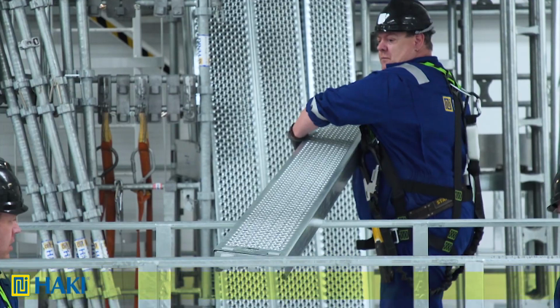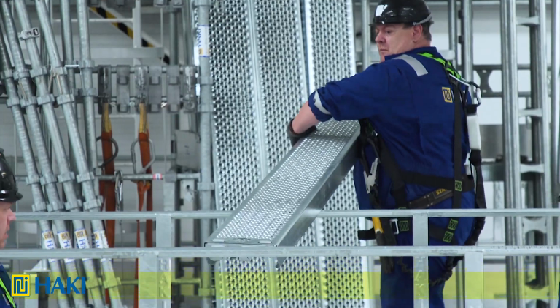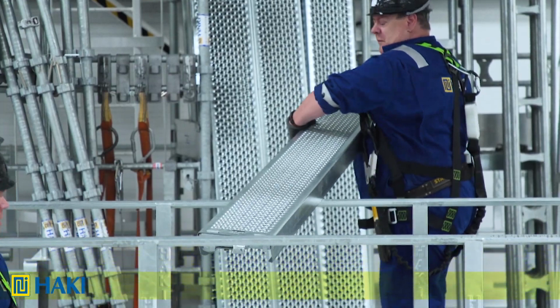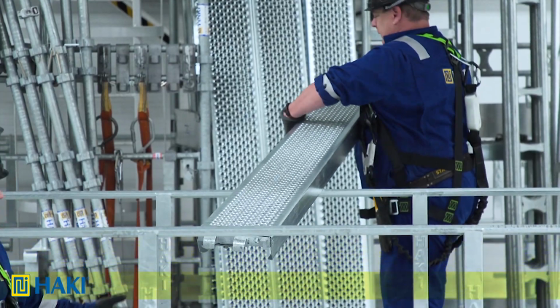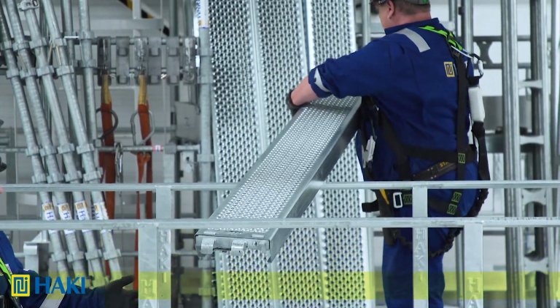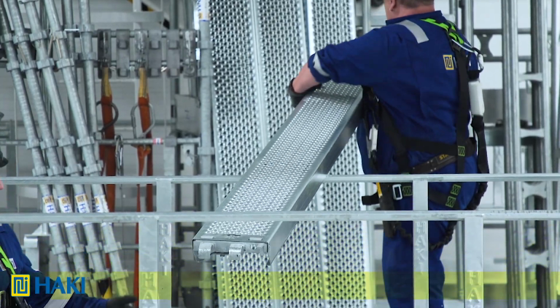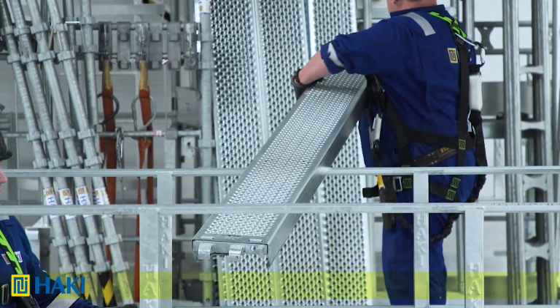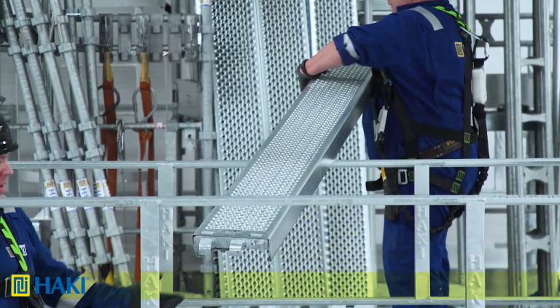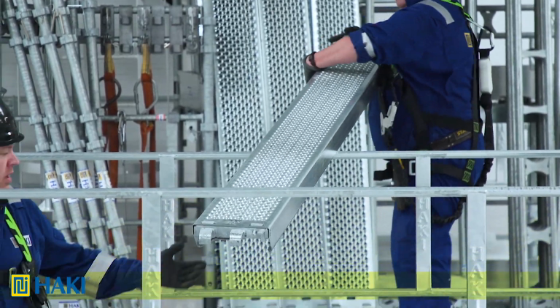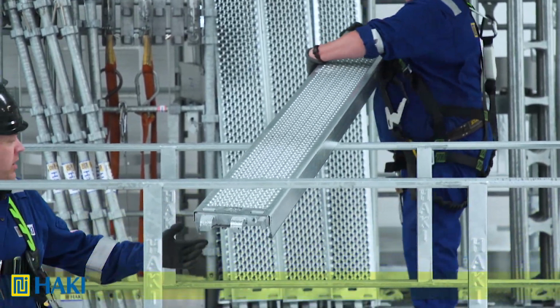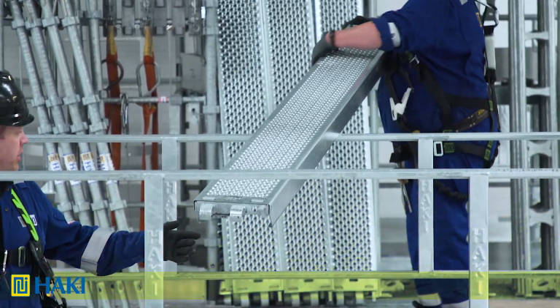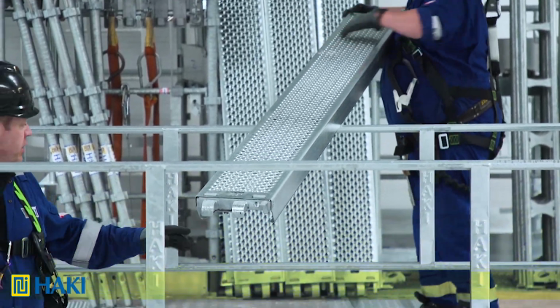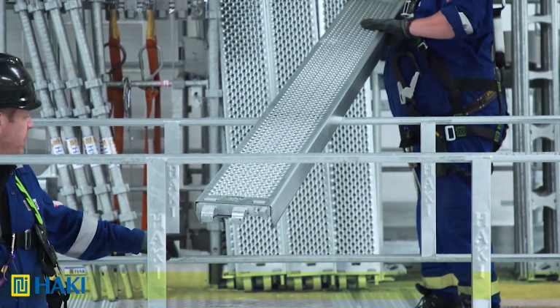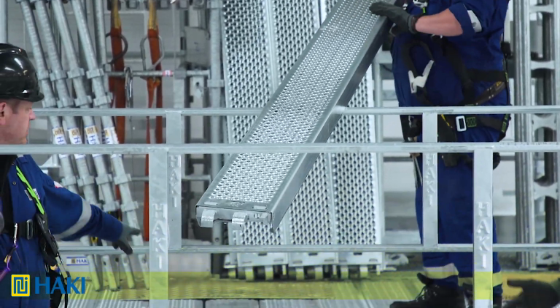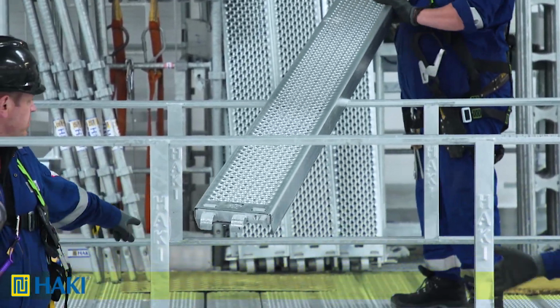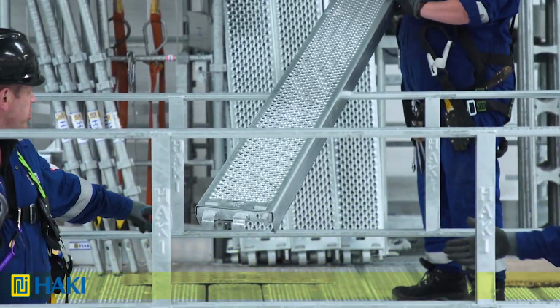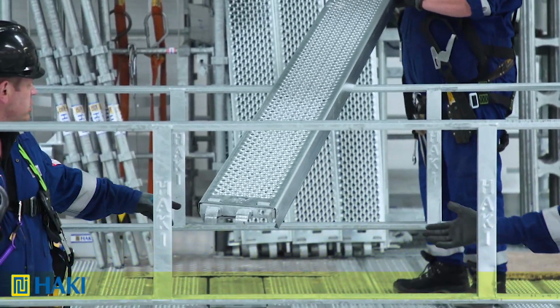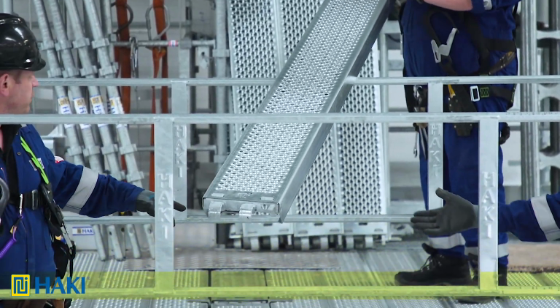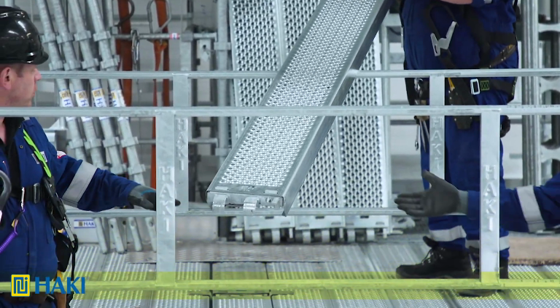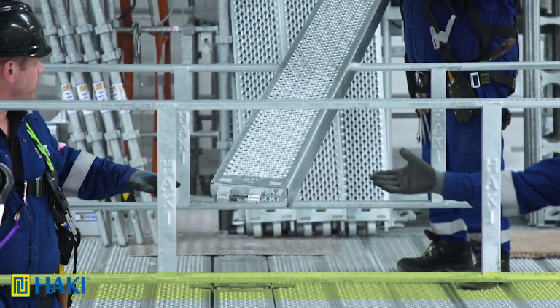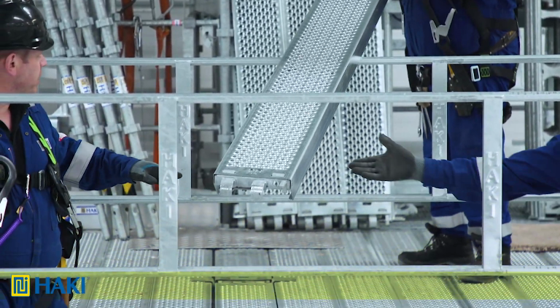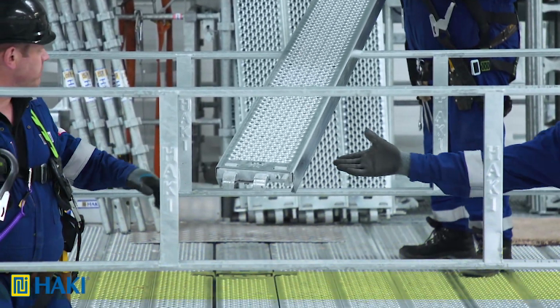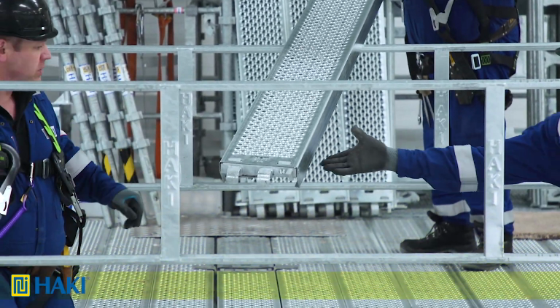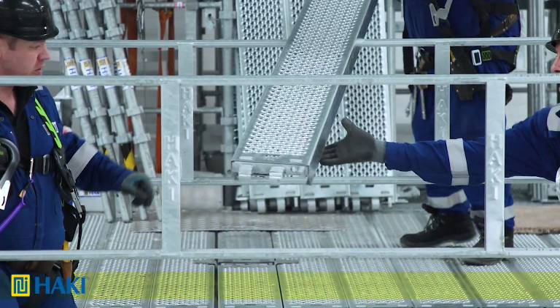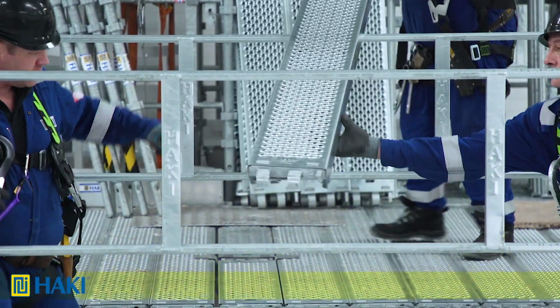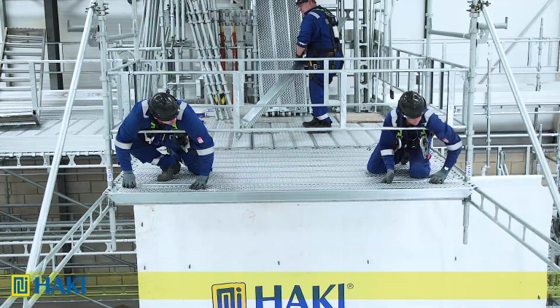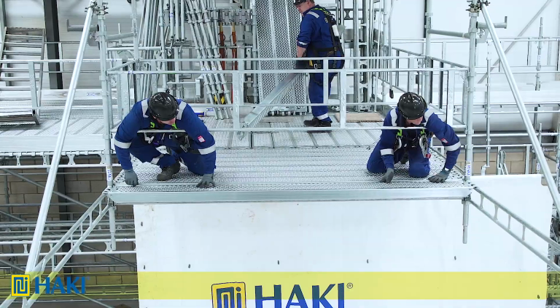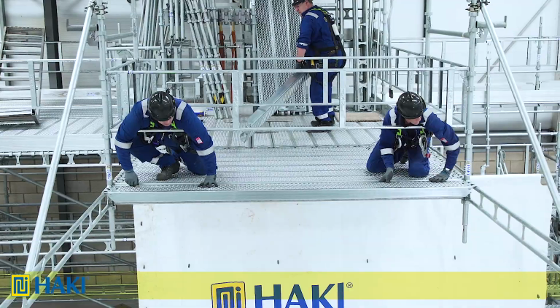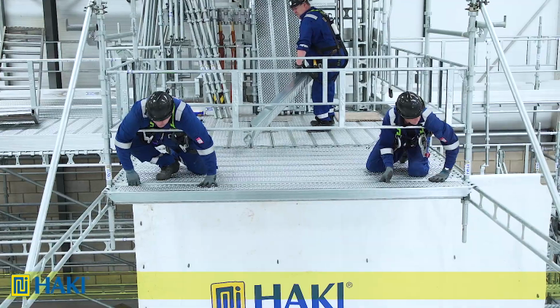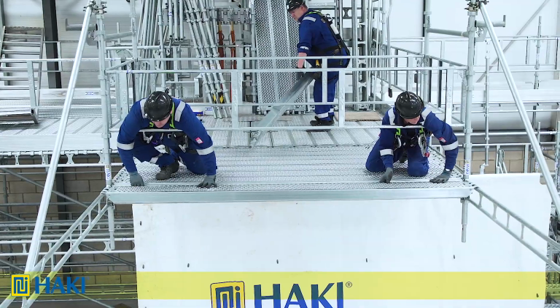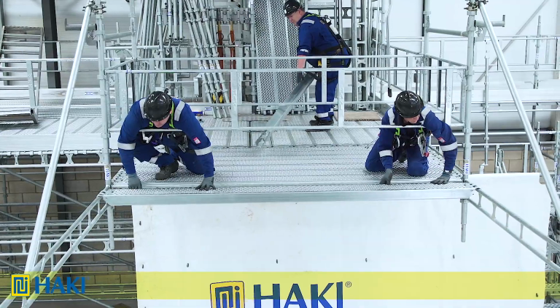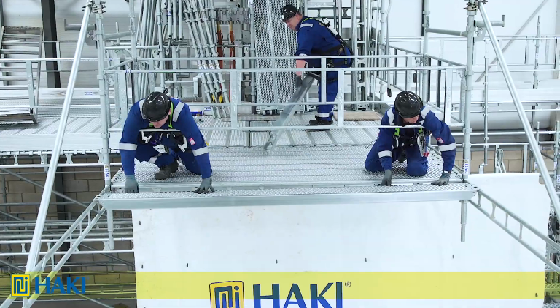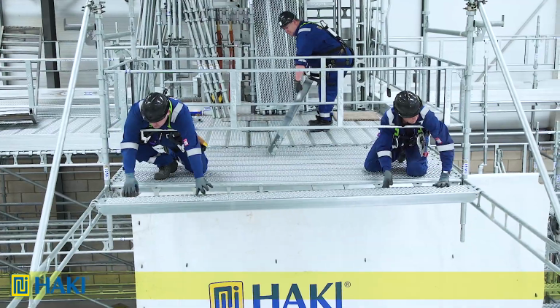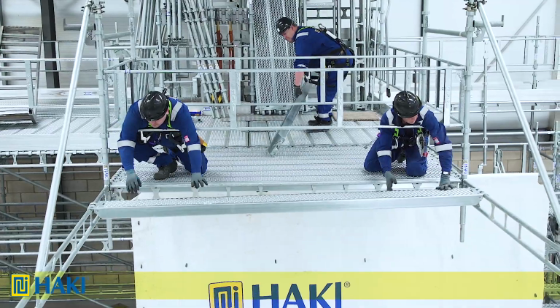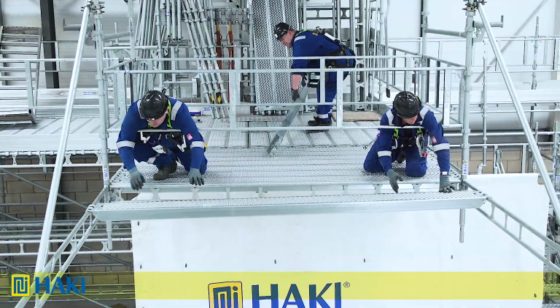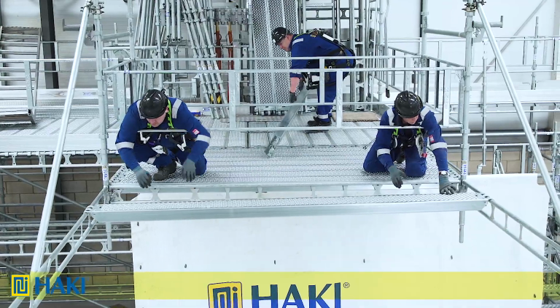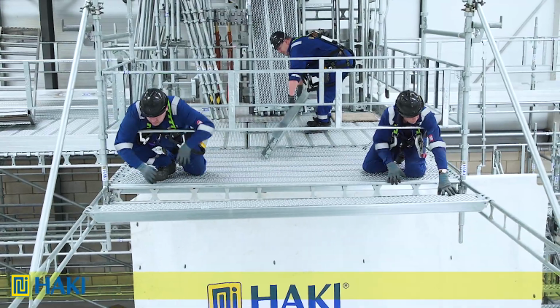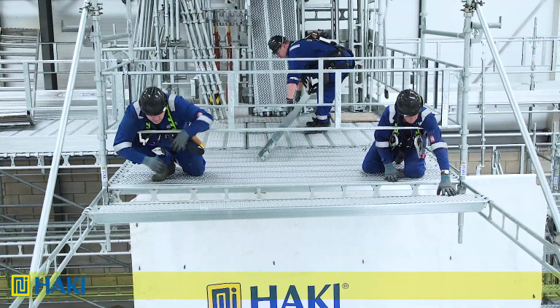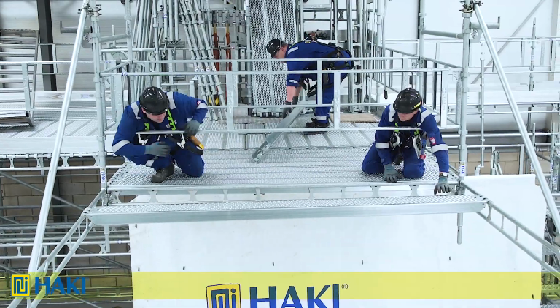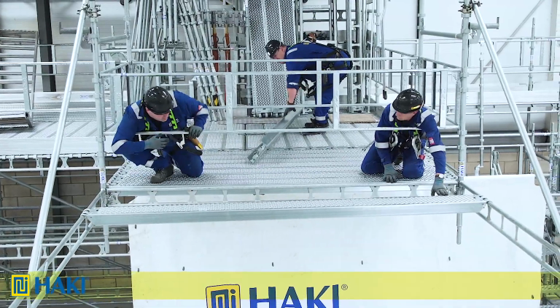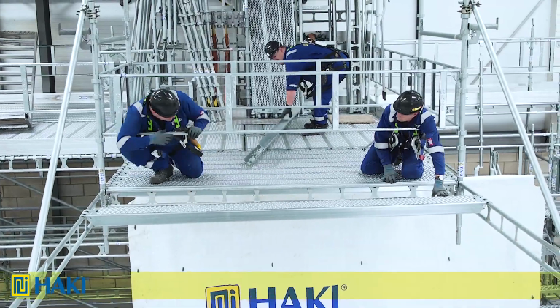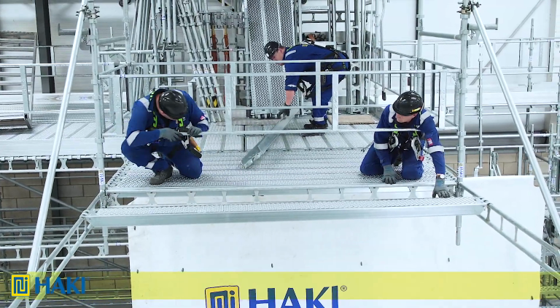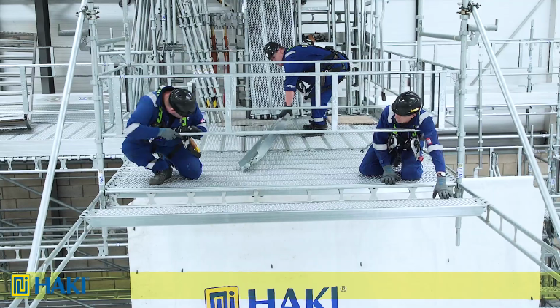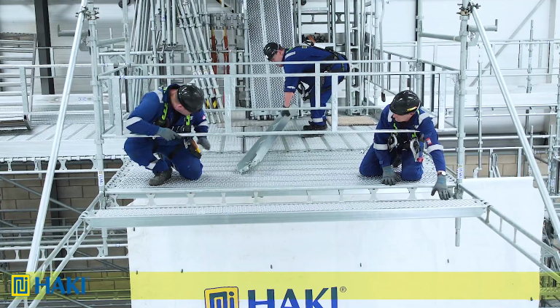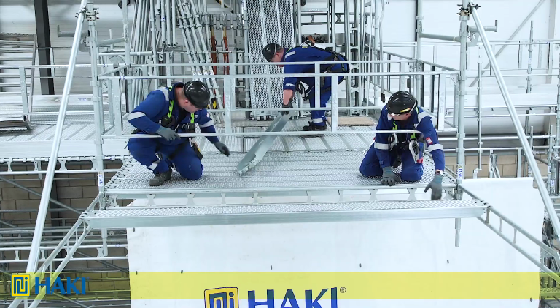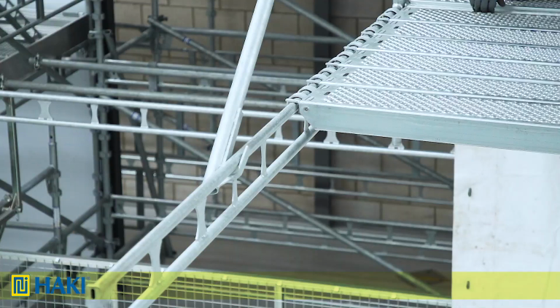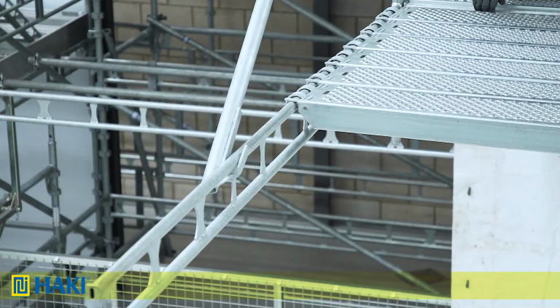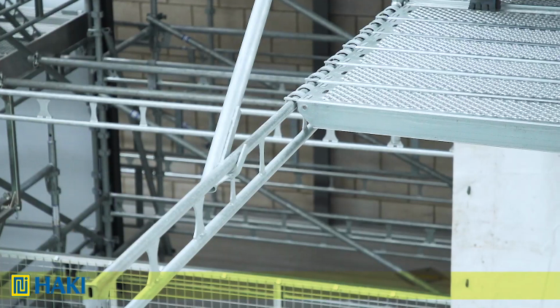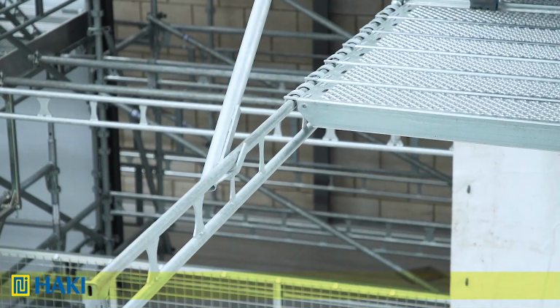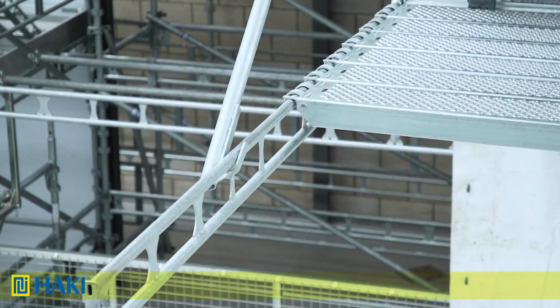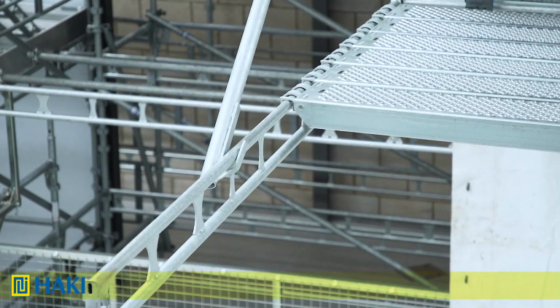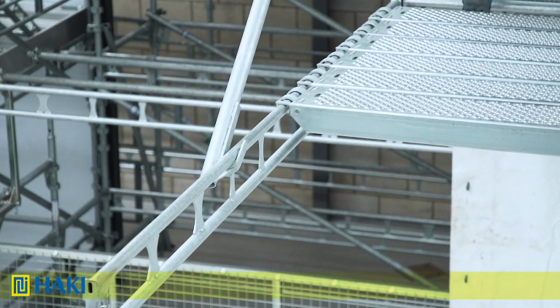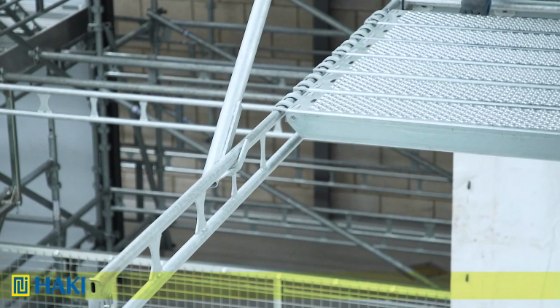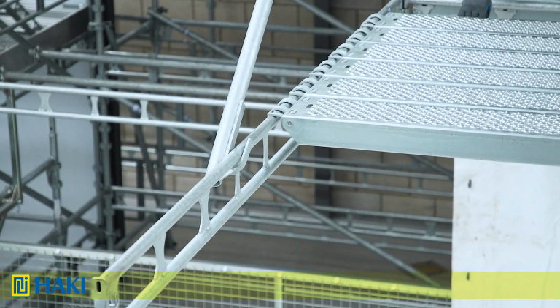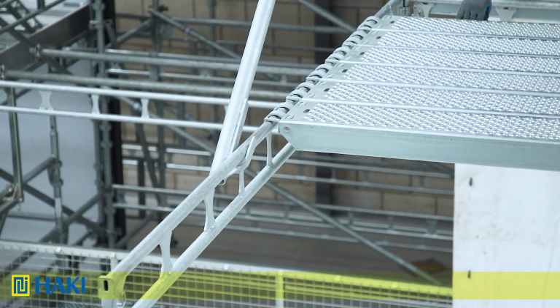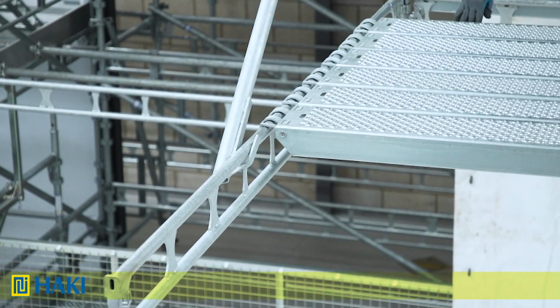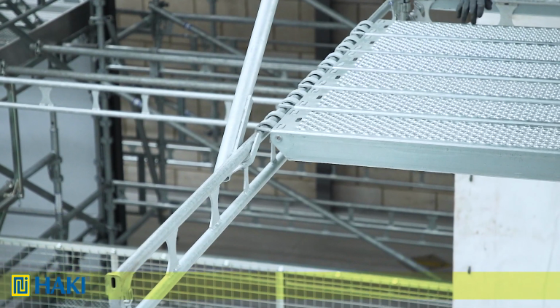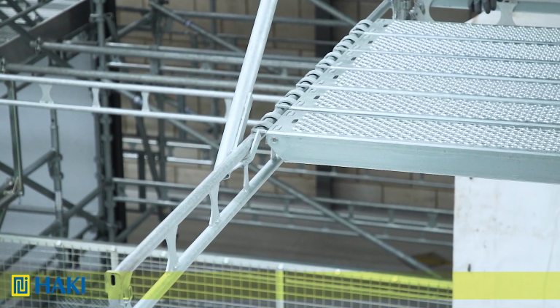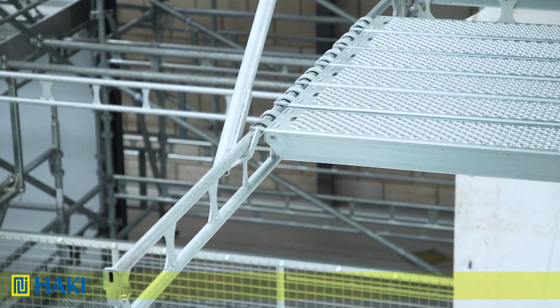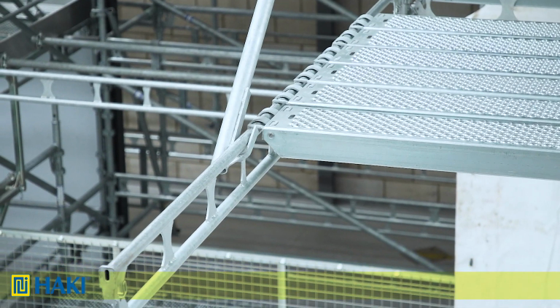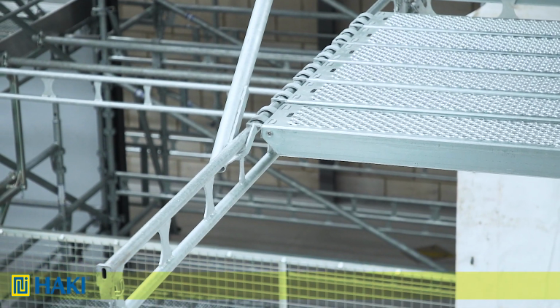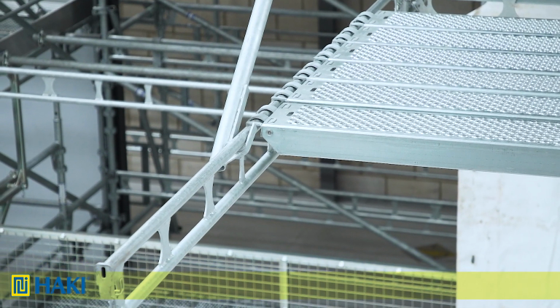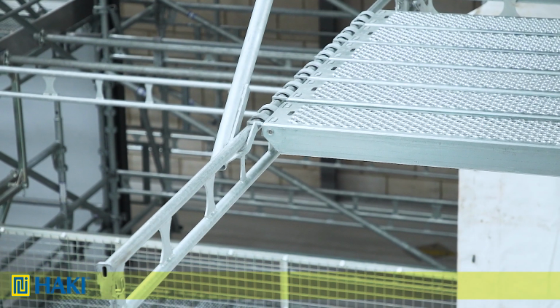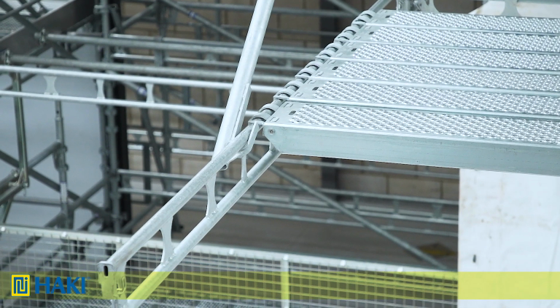Next, using two men through the guard frame, we slide eight decks out until we reach the erection braces. Before we fit the remaining decks, we need to create our safe zone.